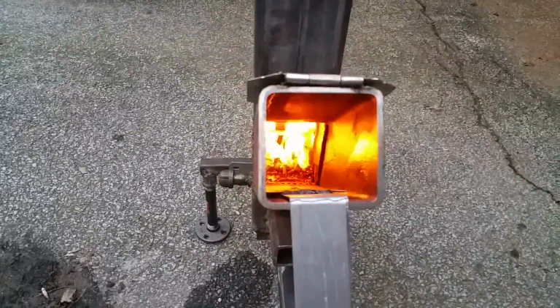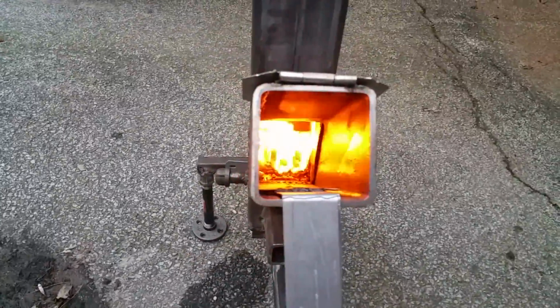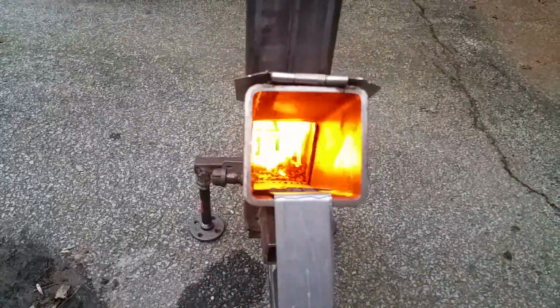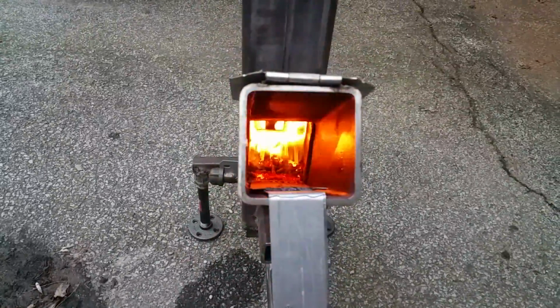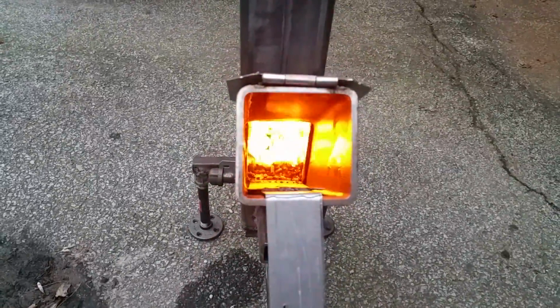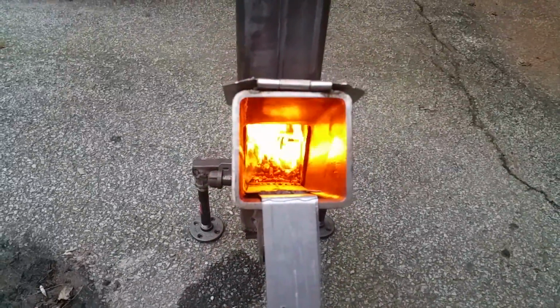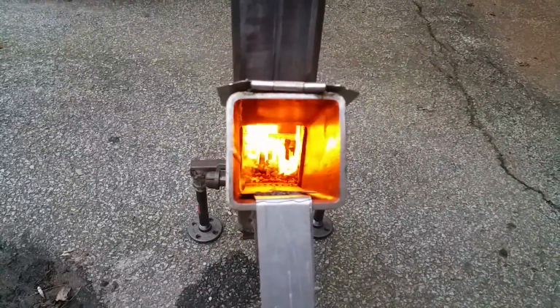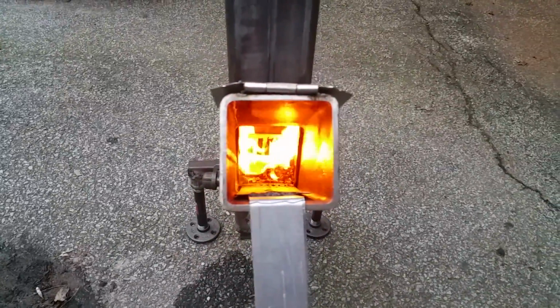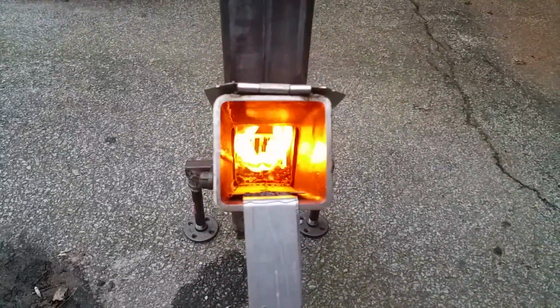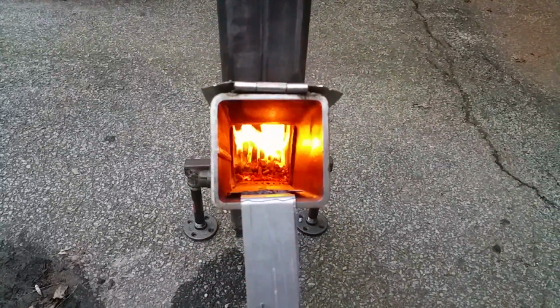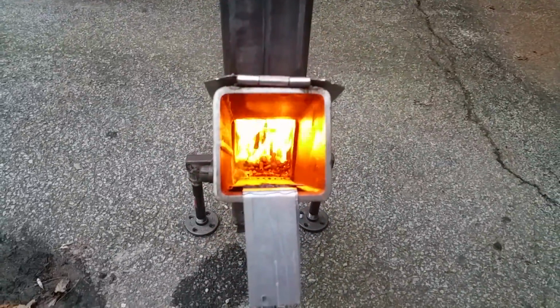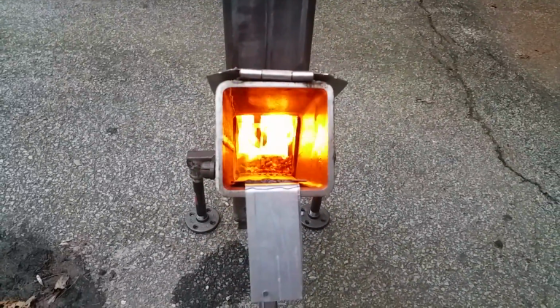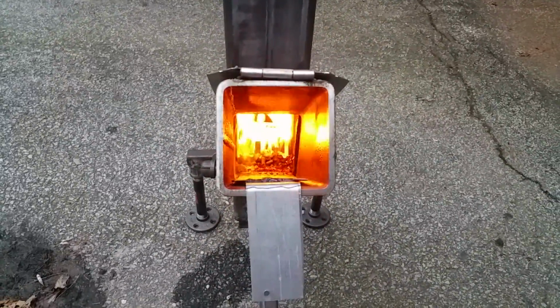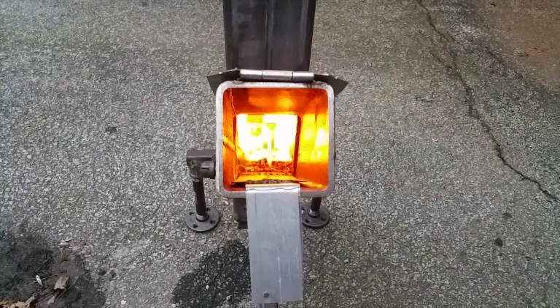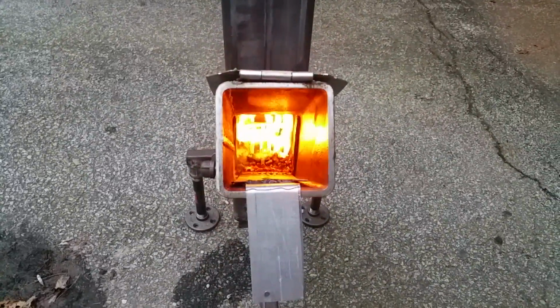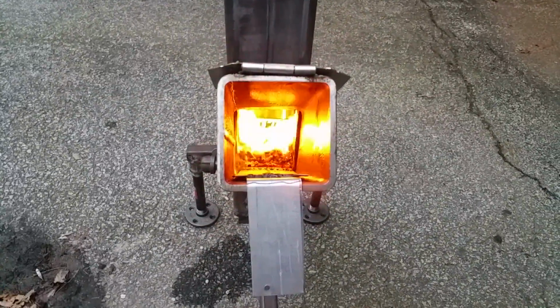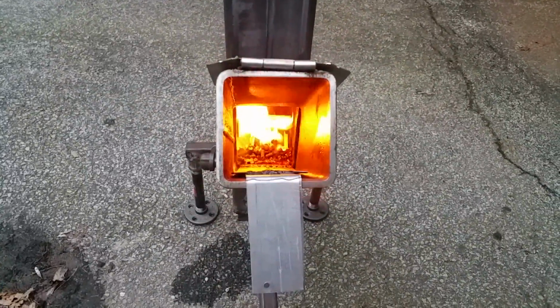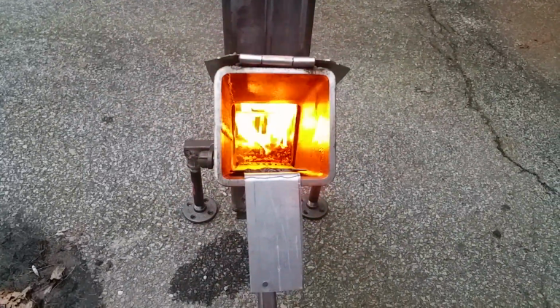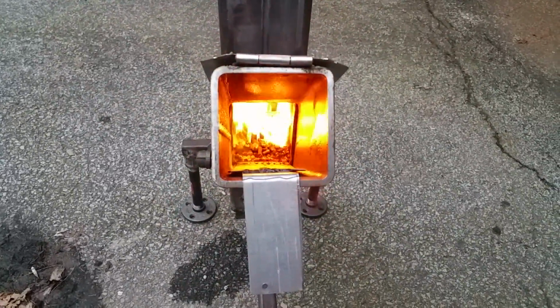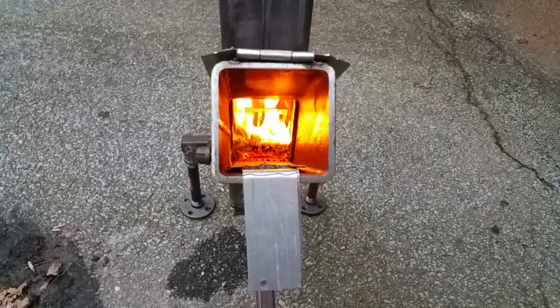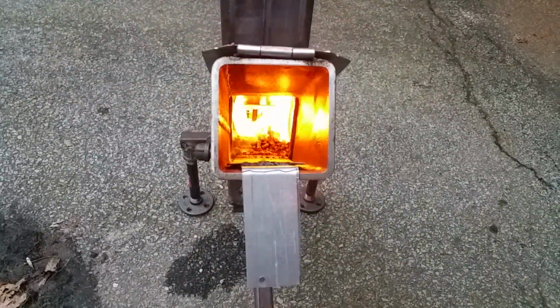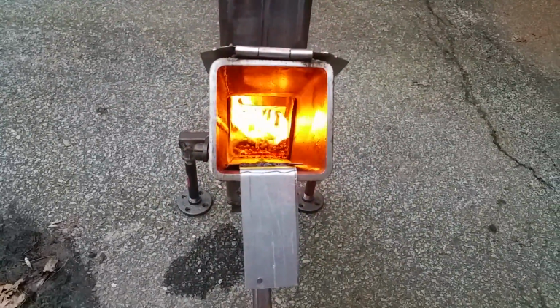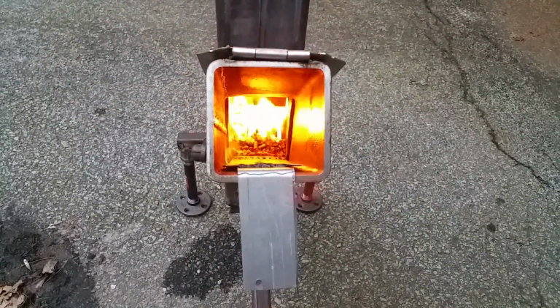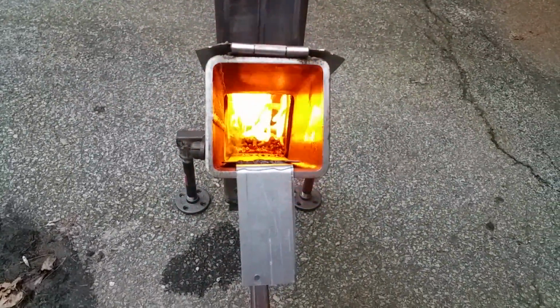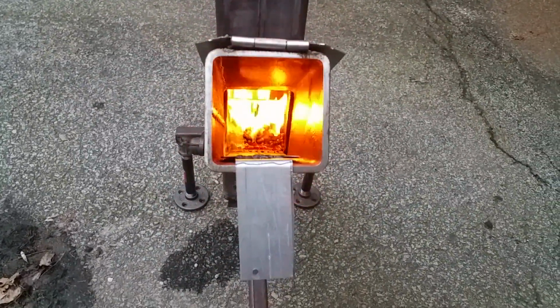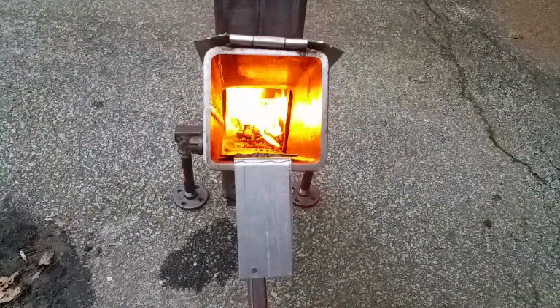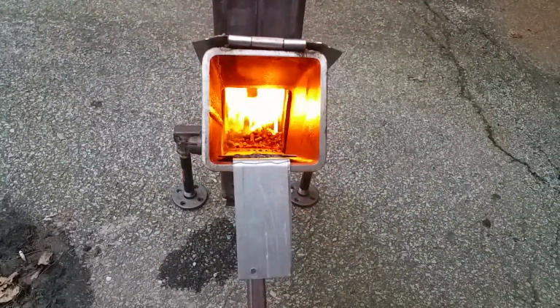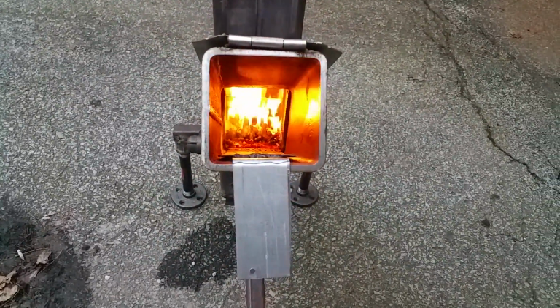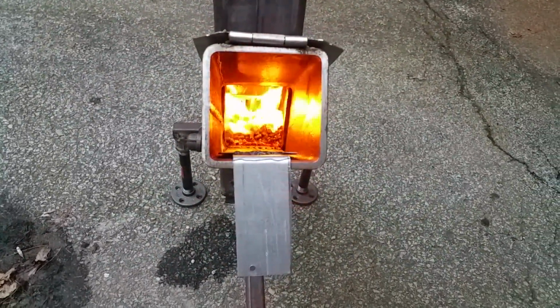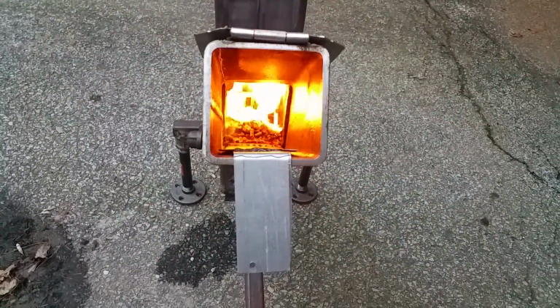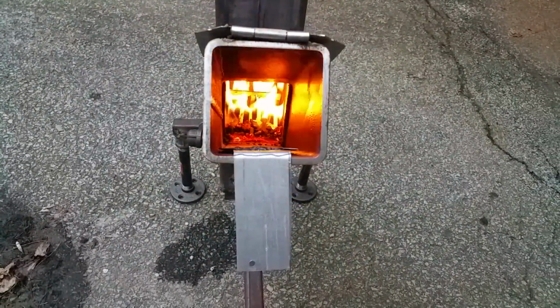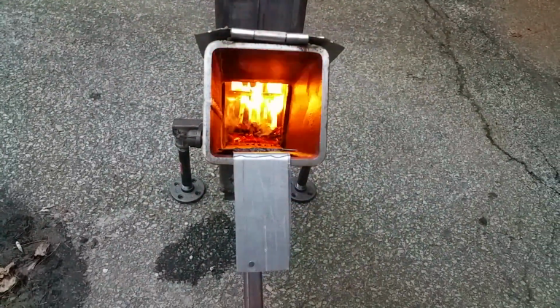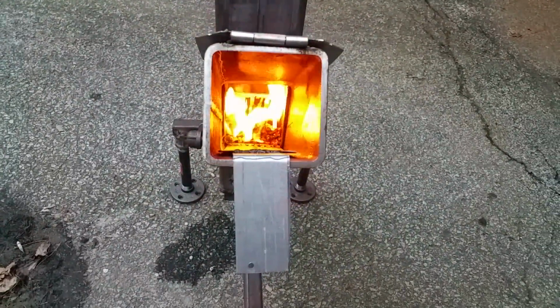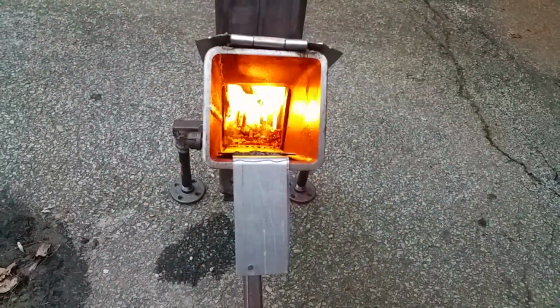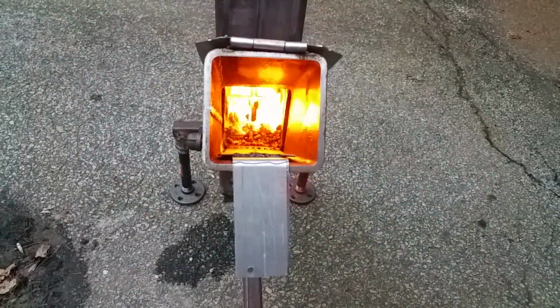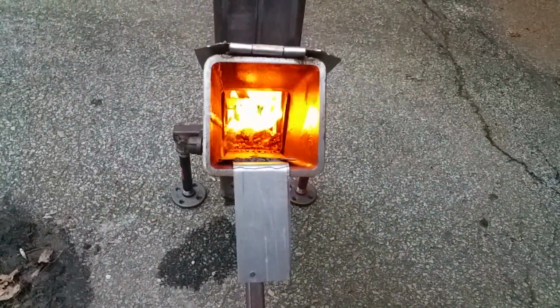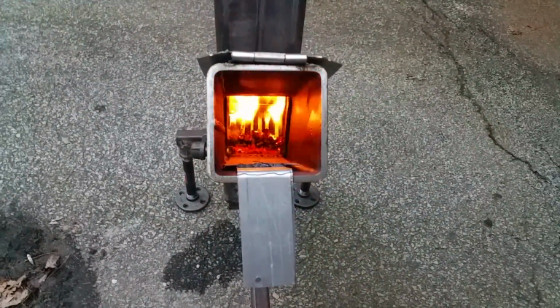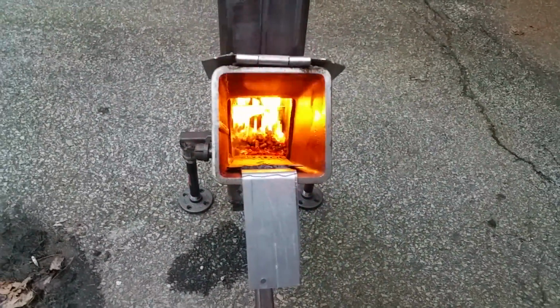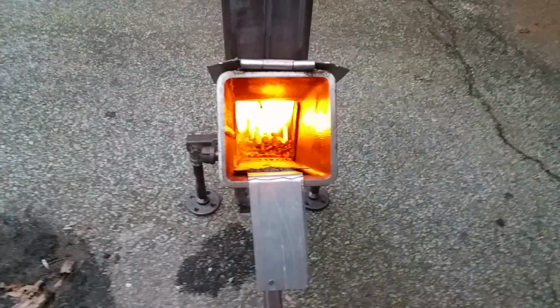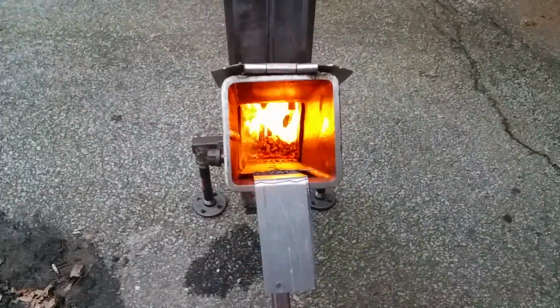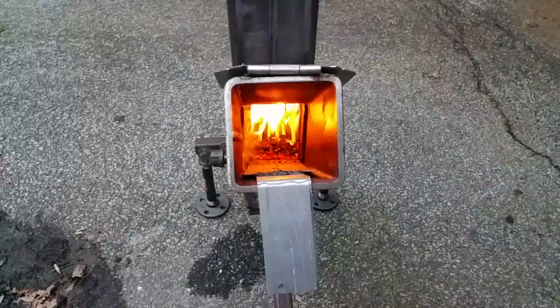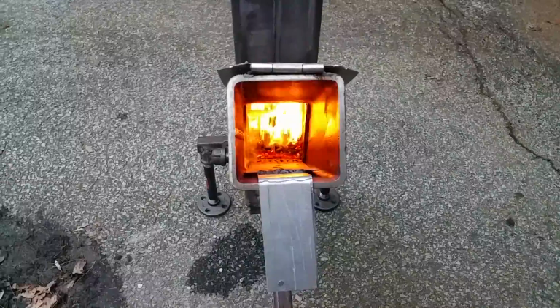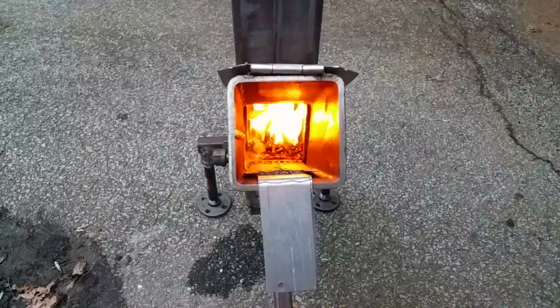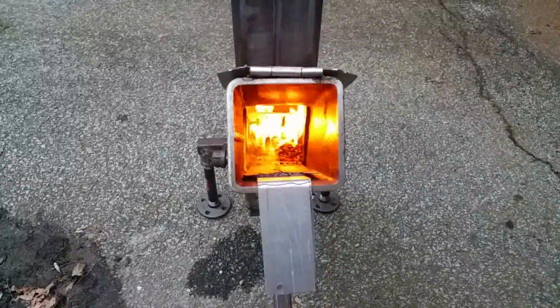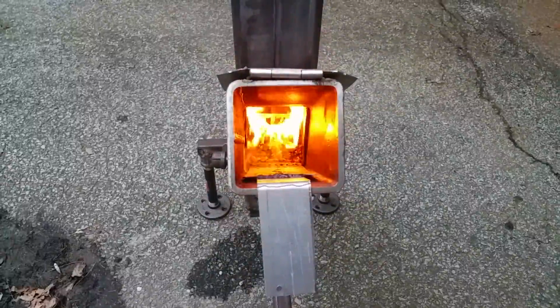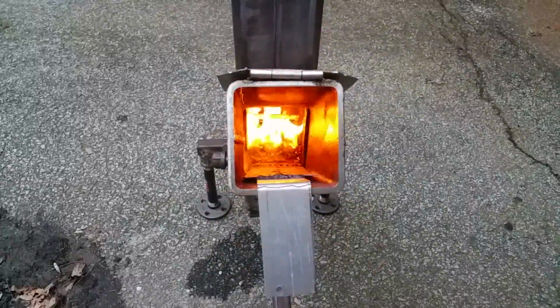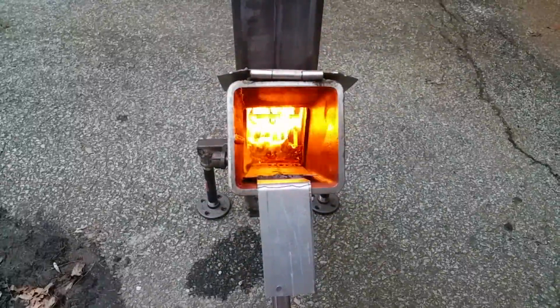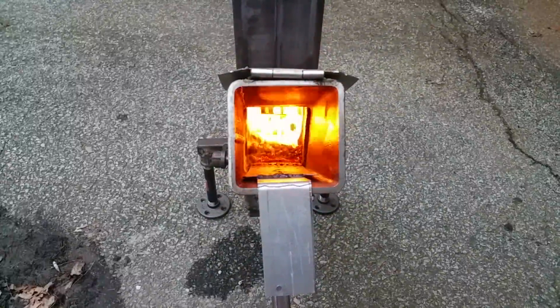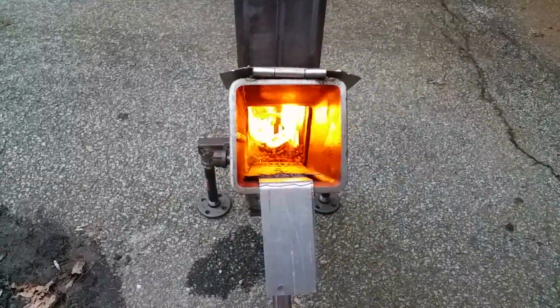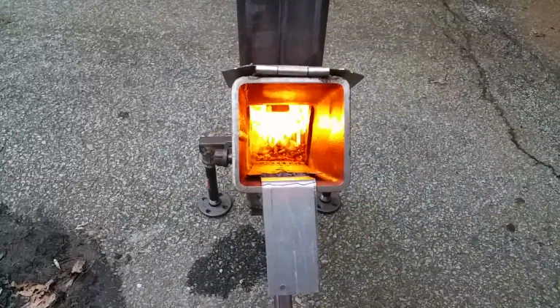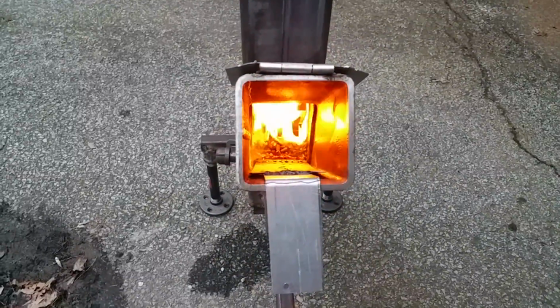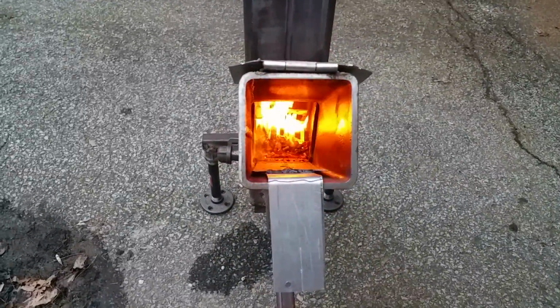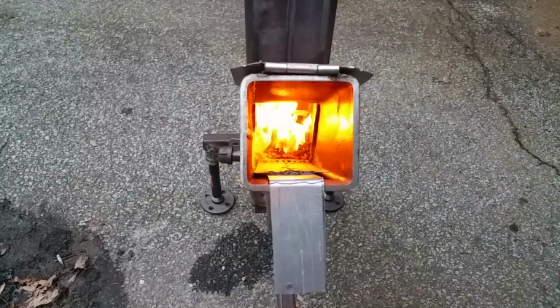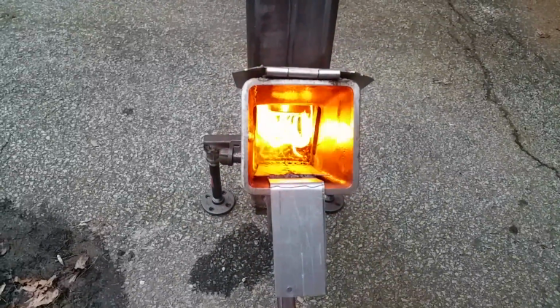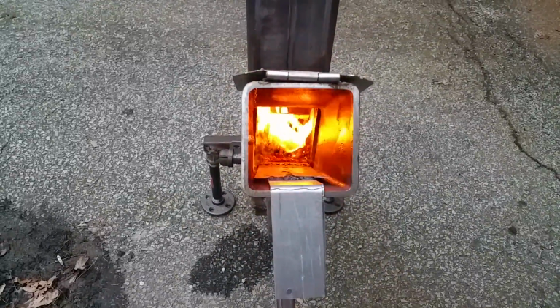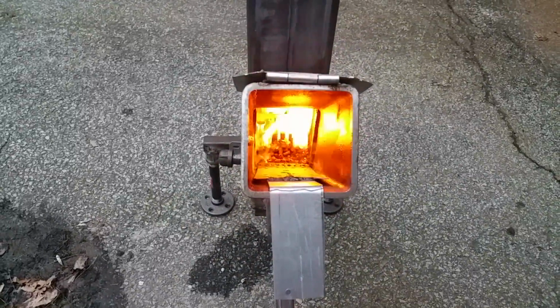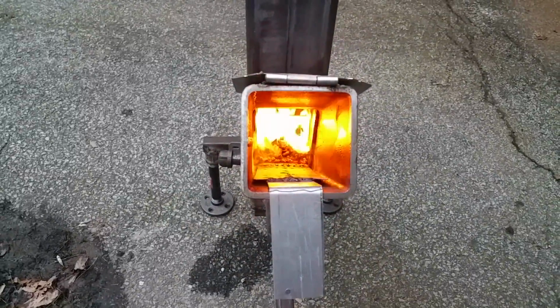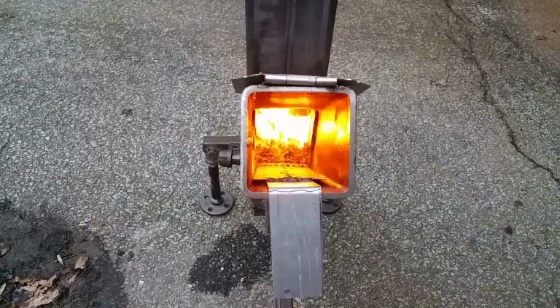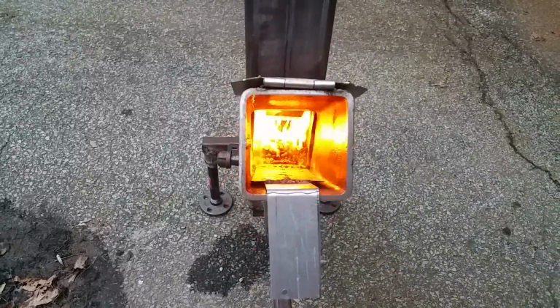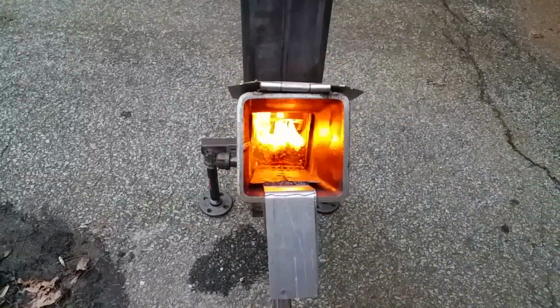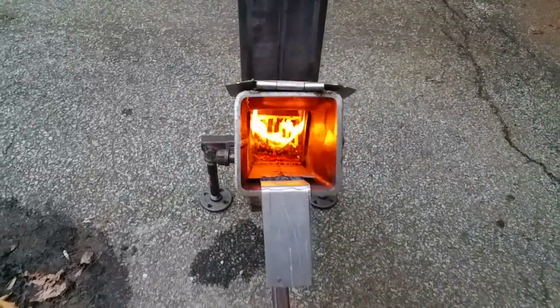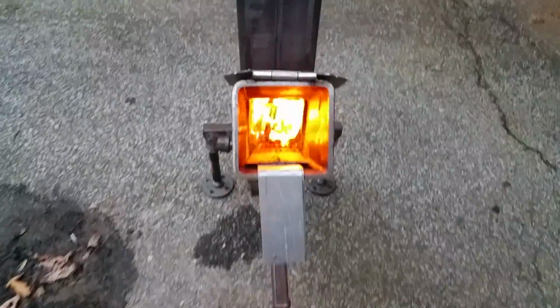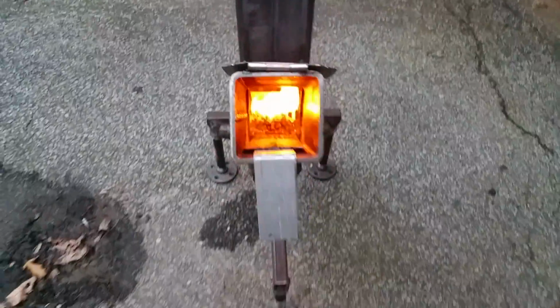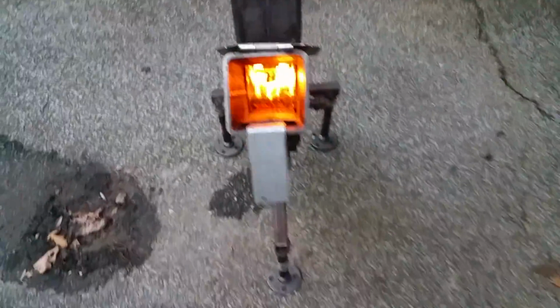There it is. Those pellets are almost gone — holy cow. I'm going to throw some more in.